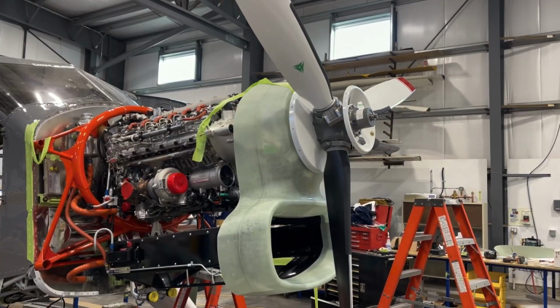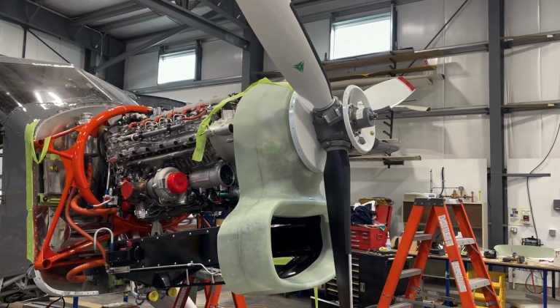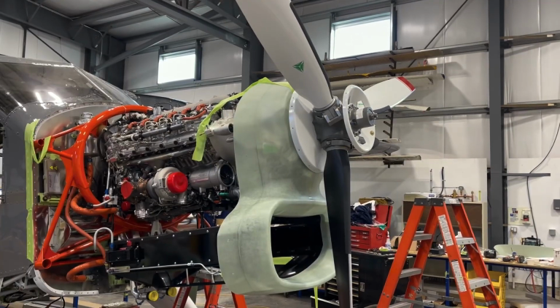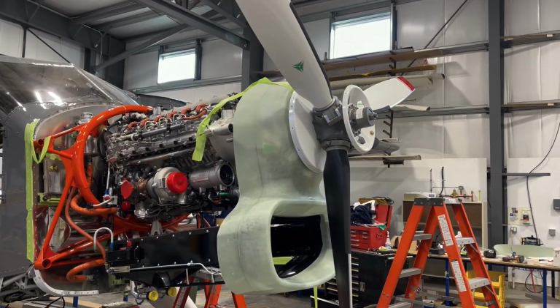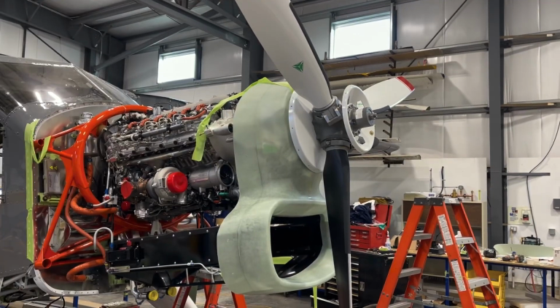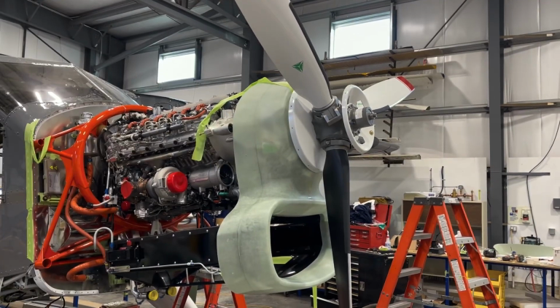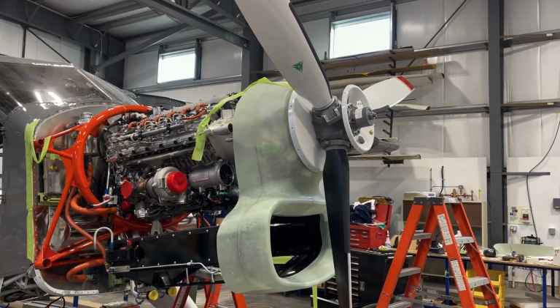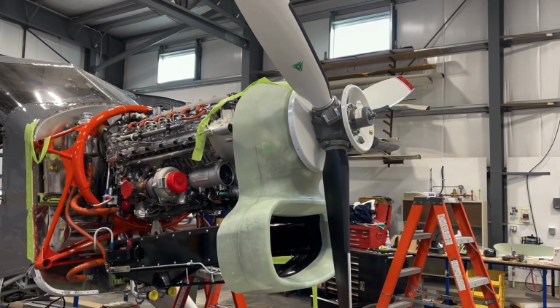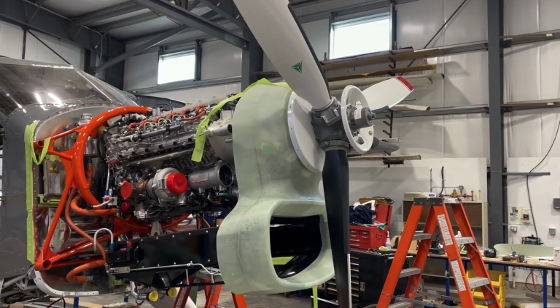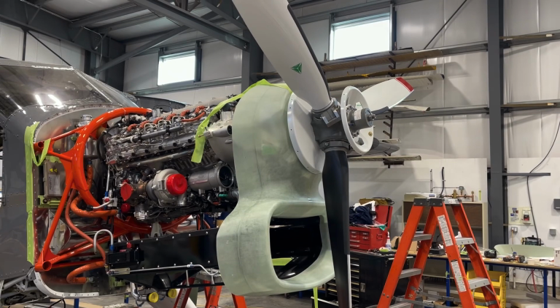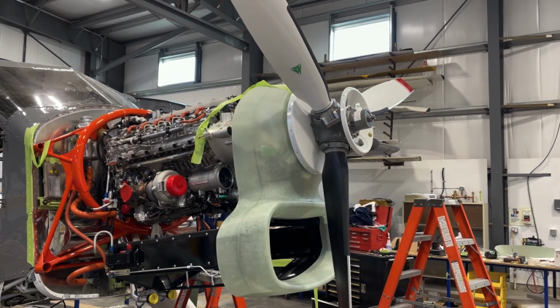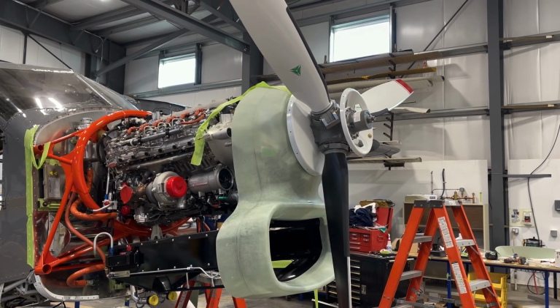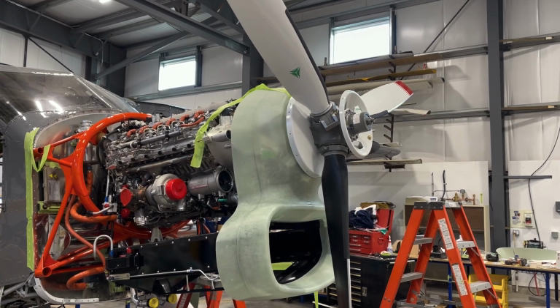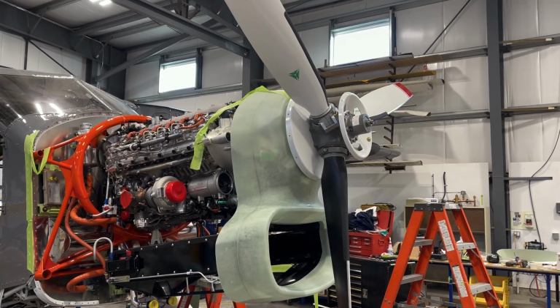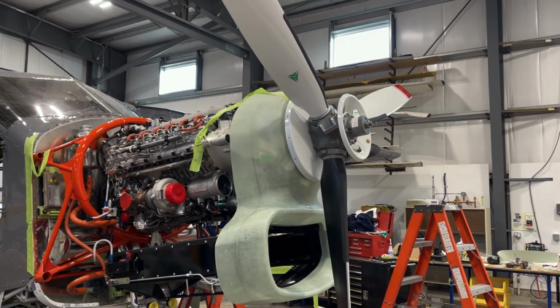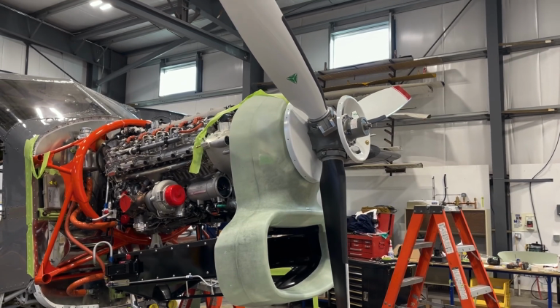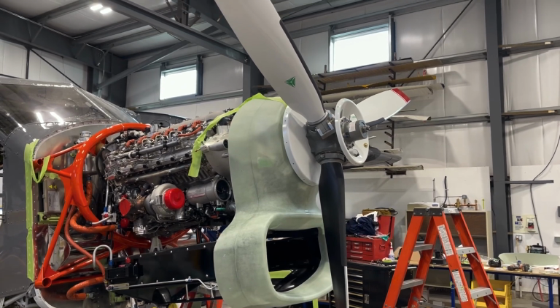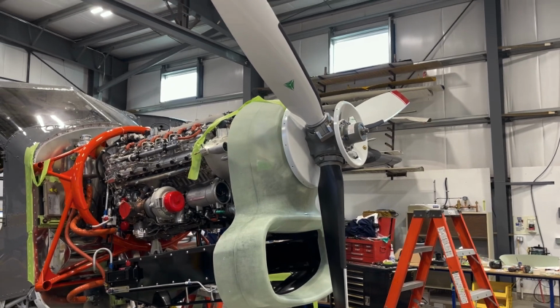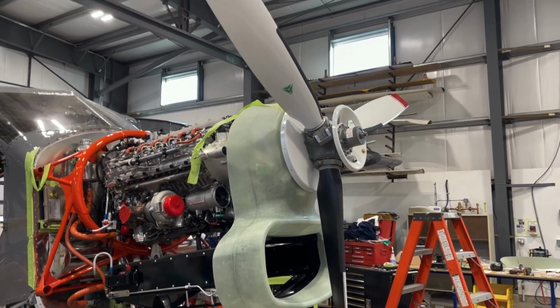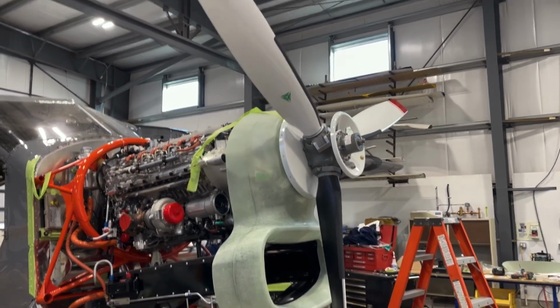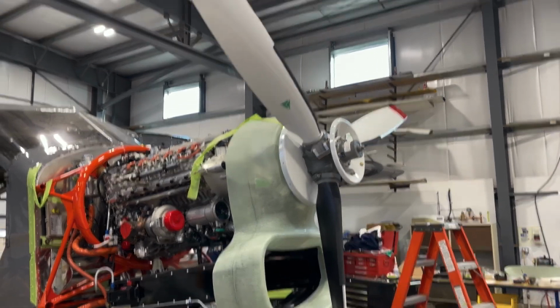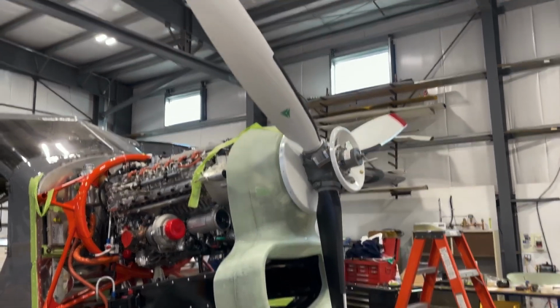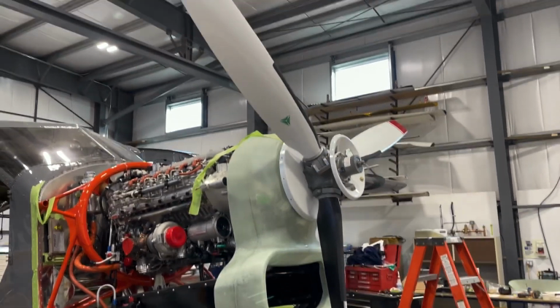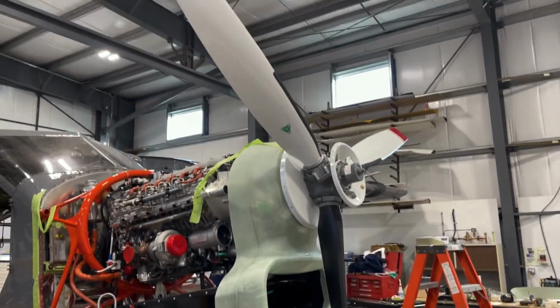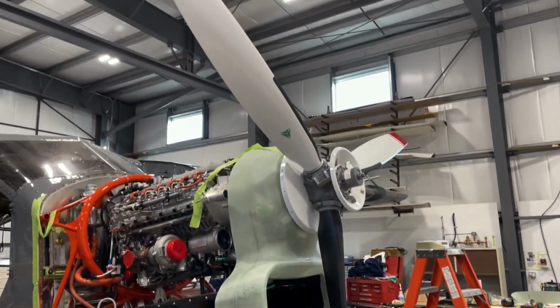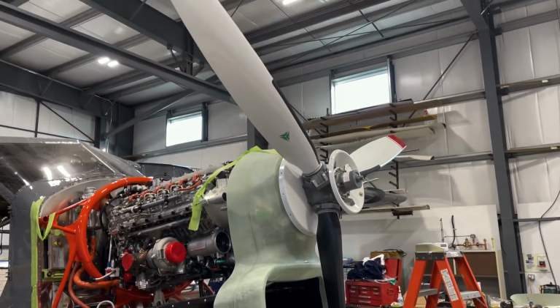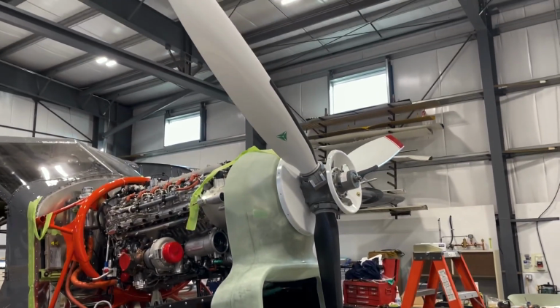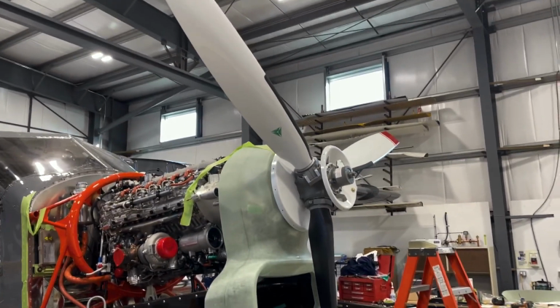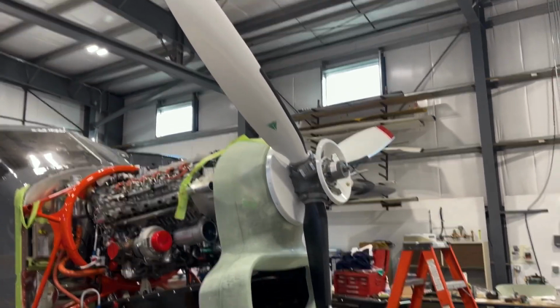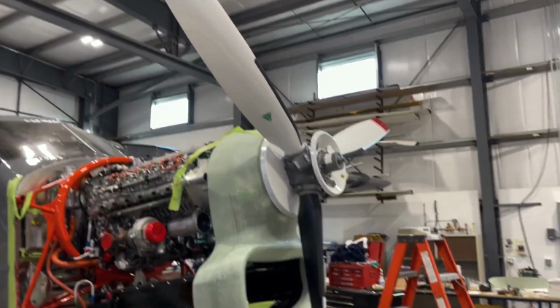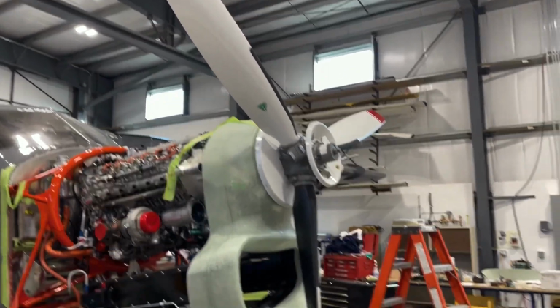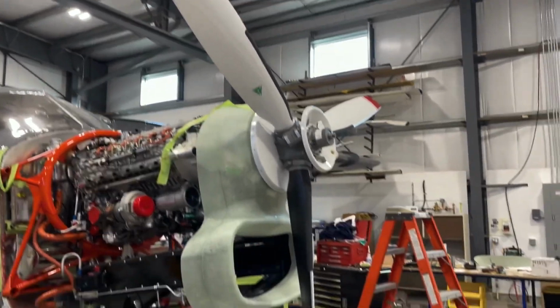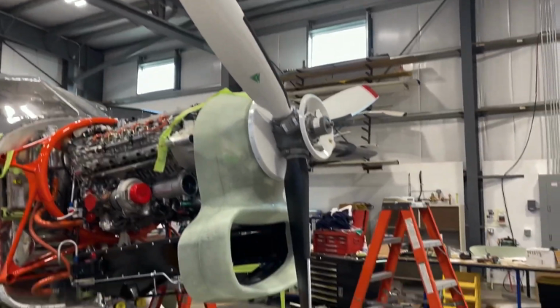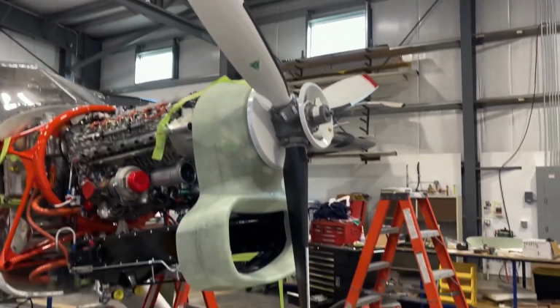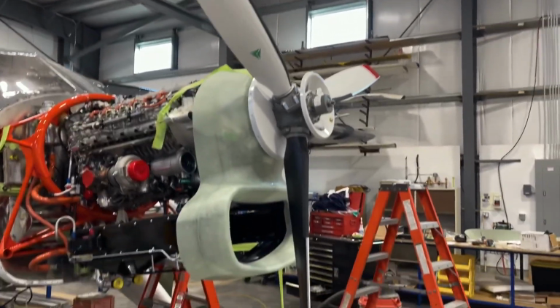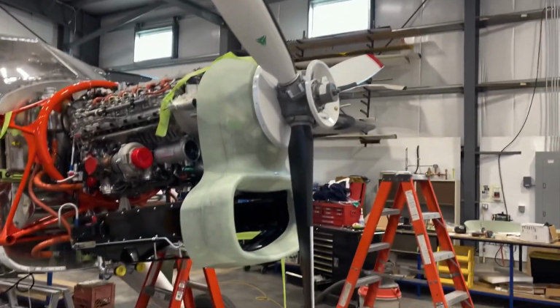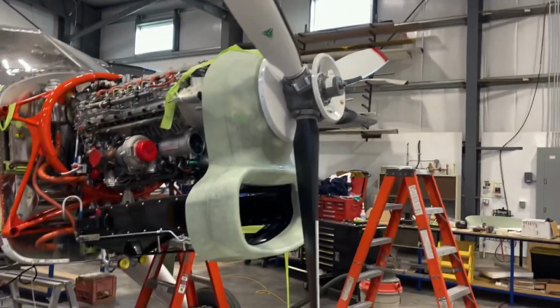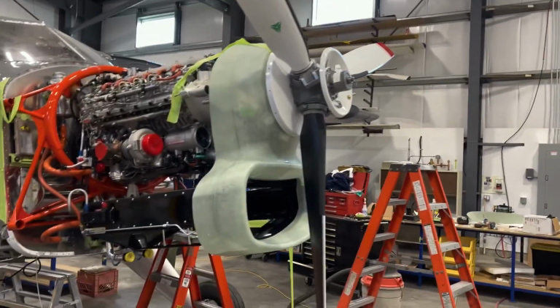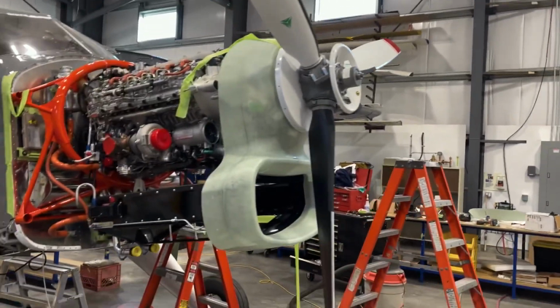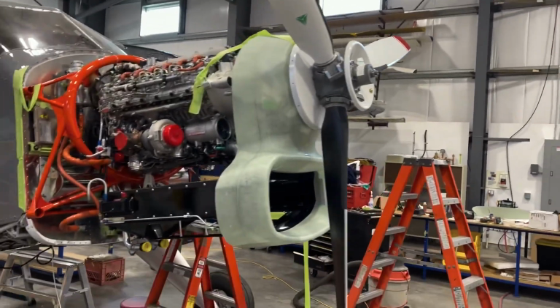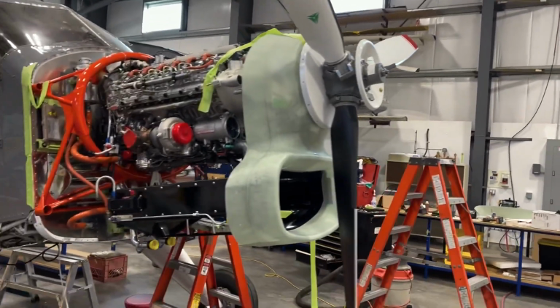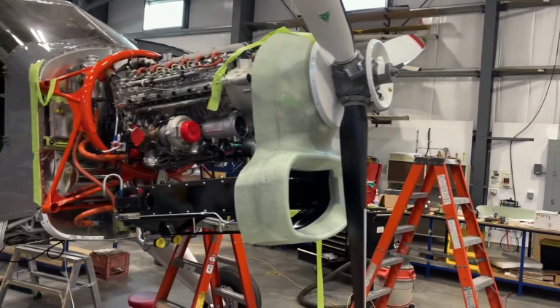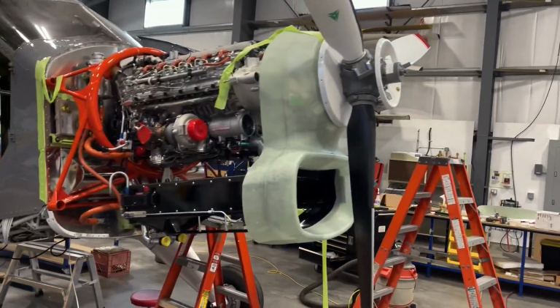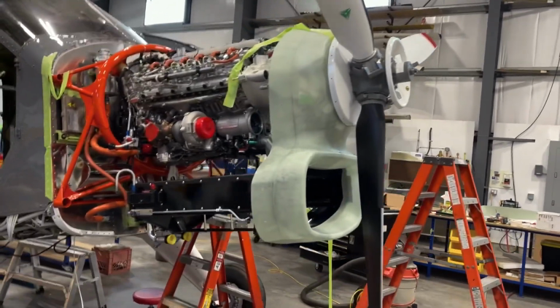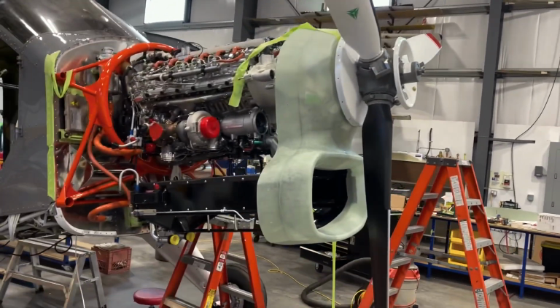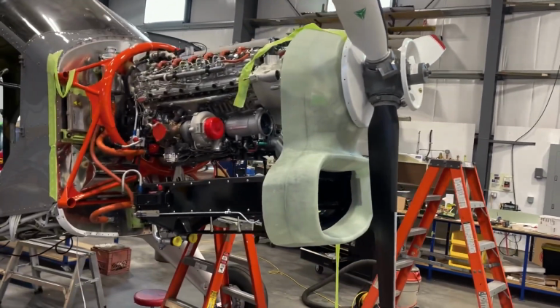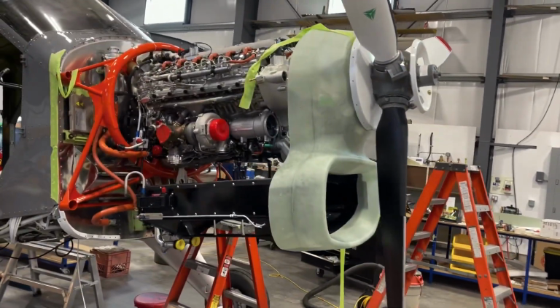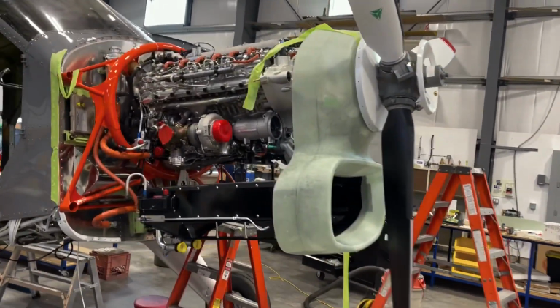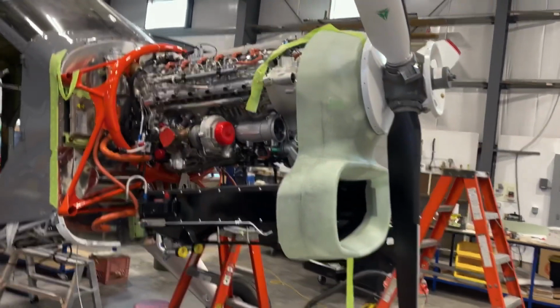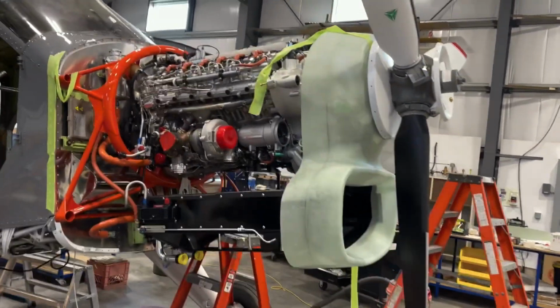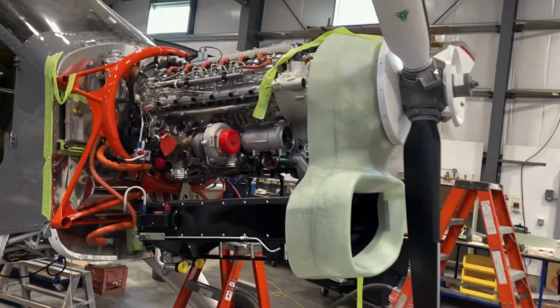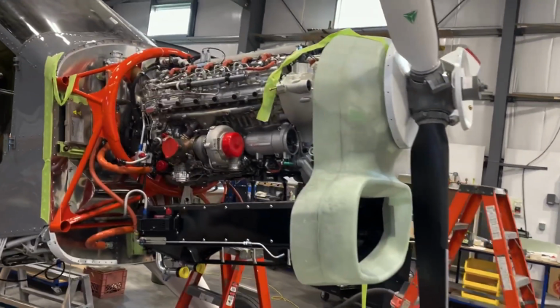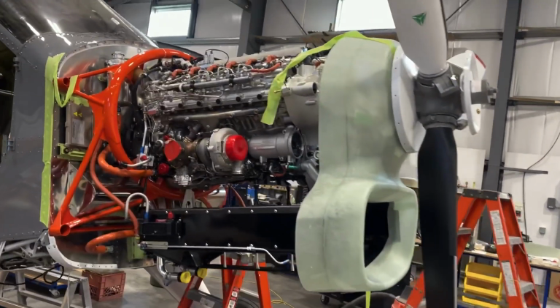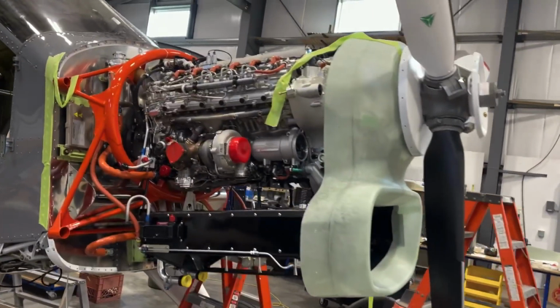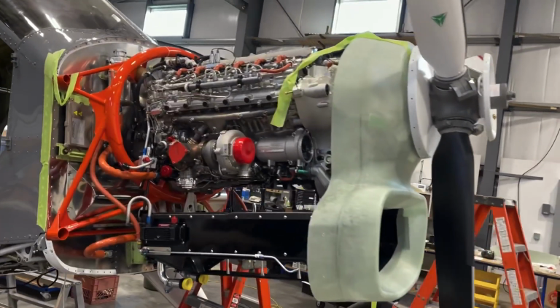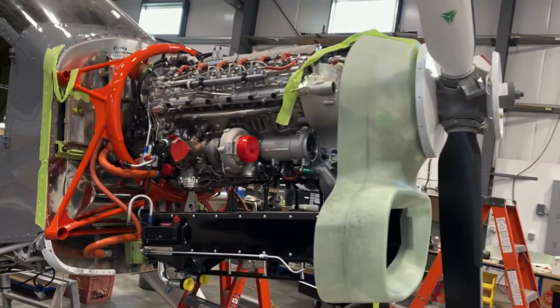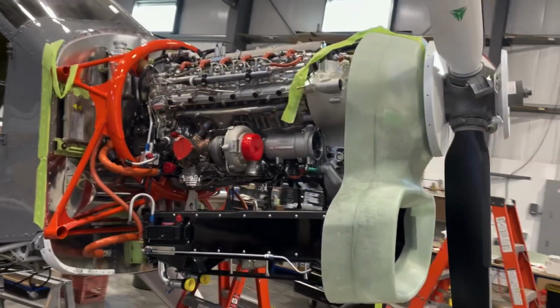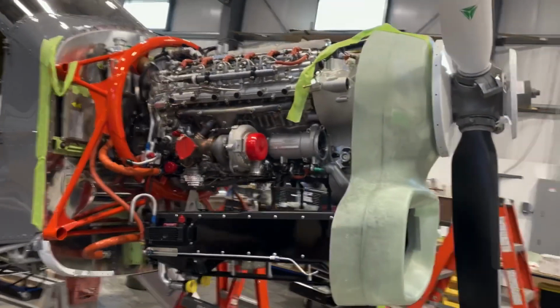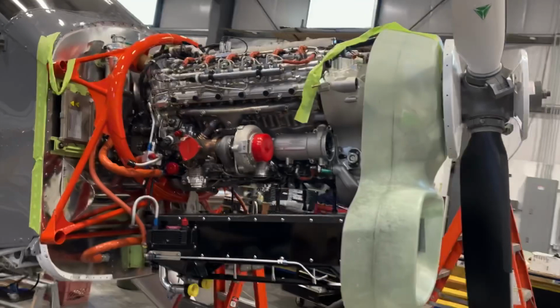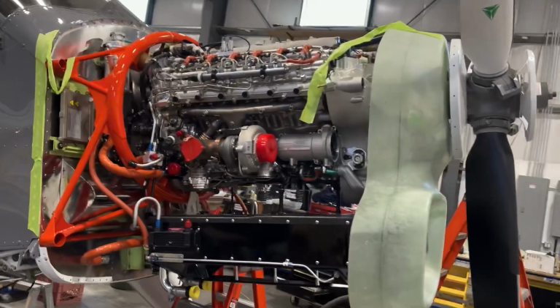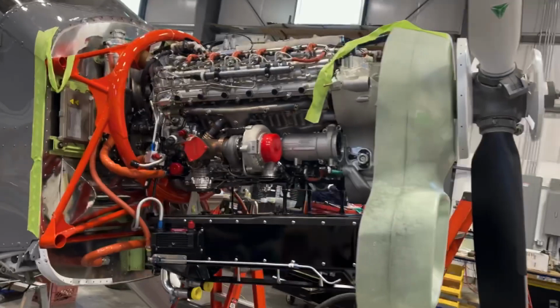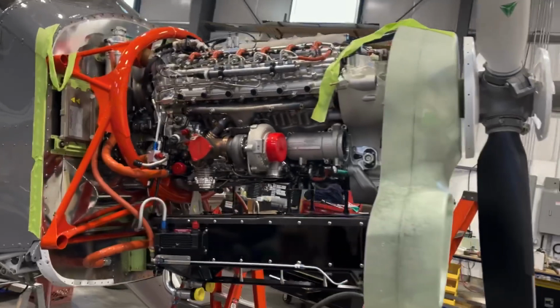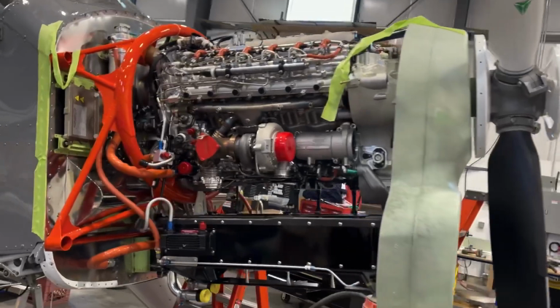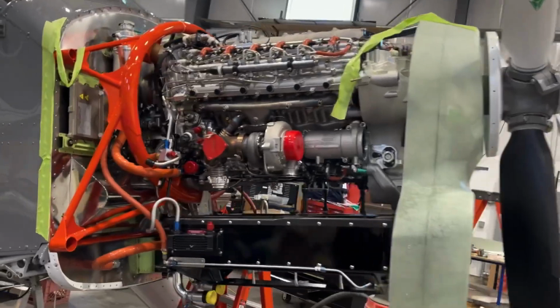The full composite prop is mounted and the cowlings are being fitted.